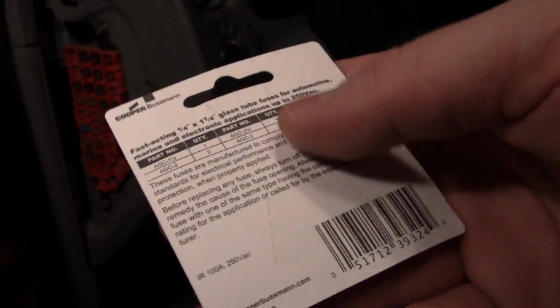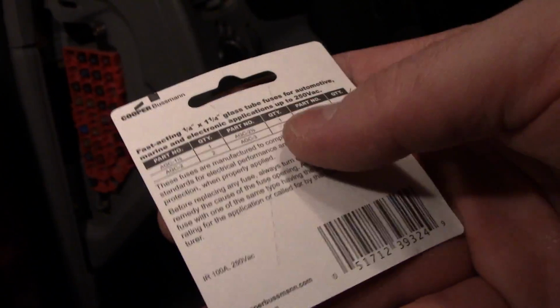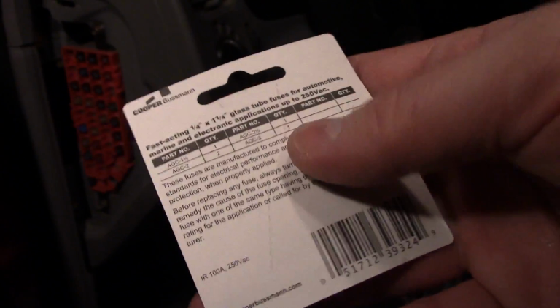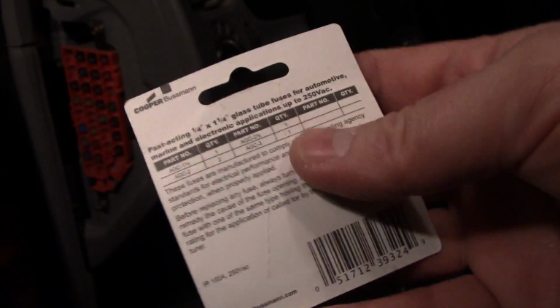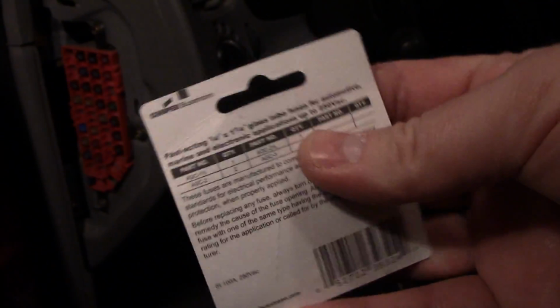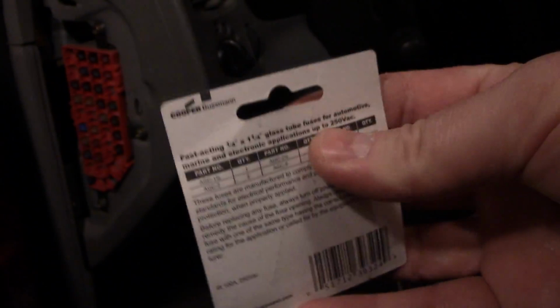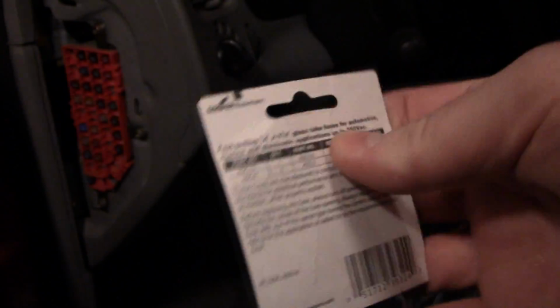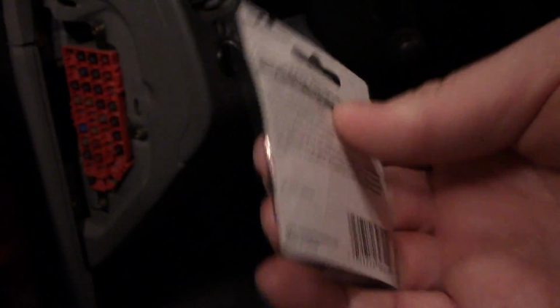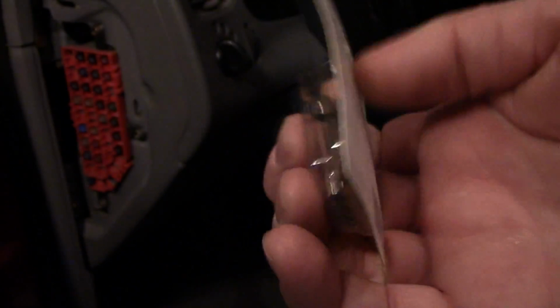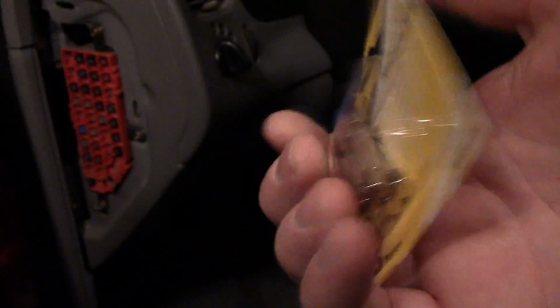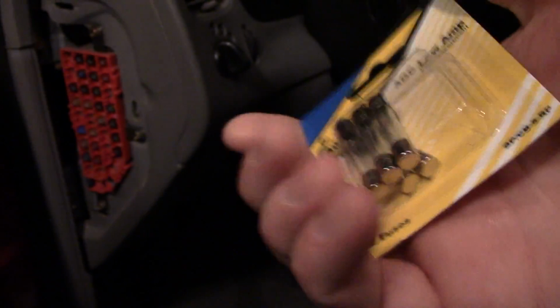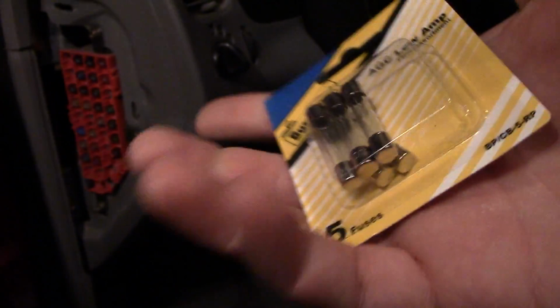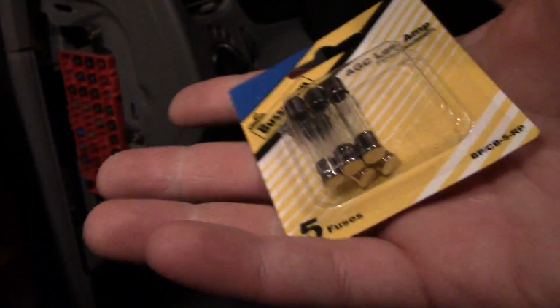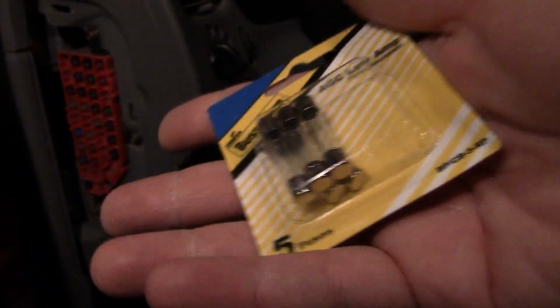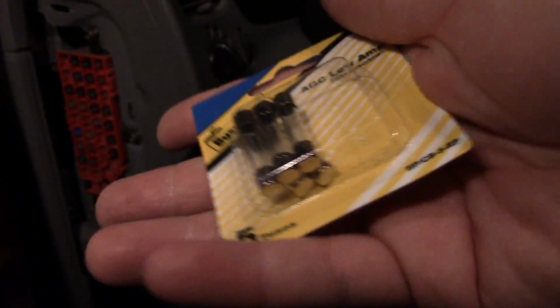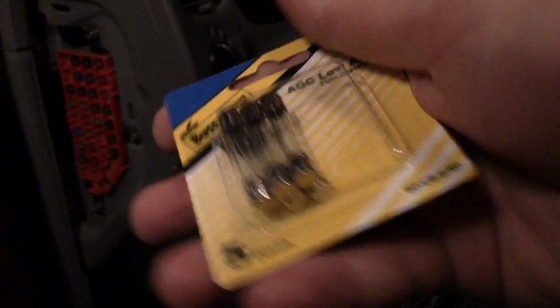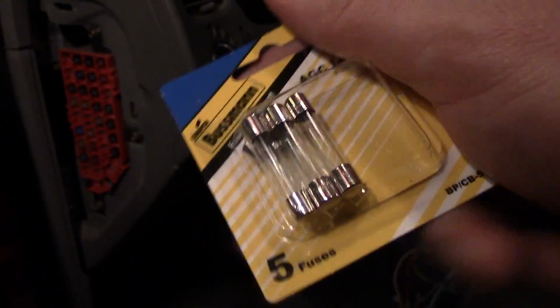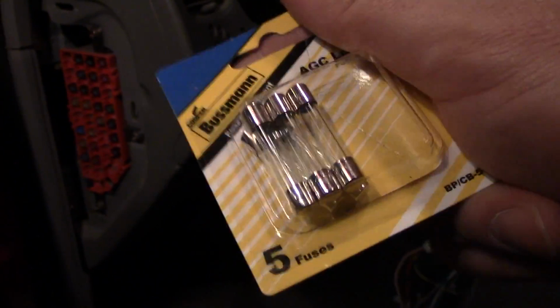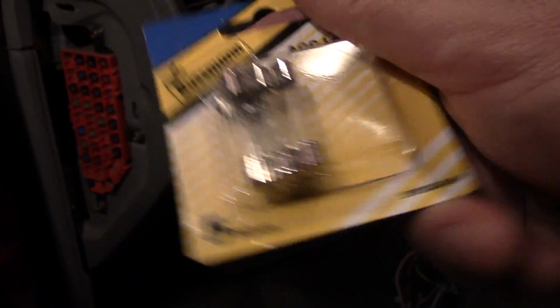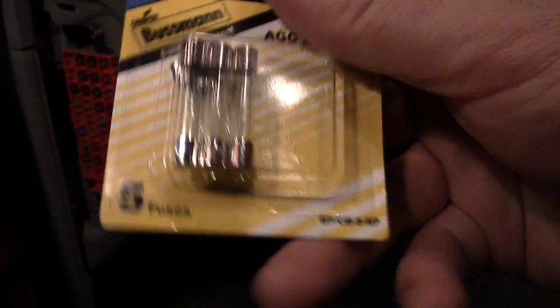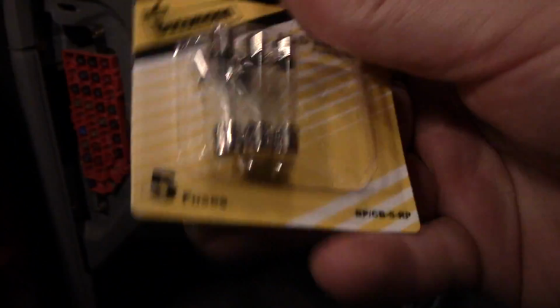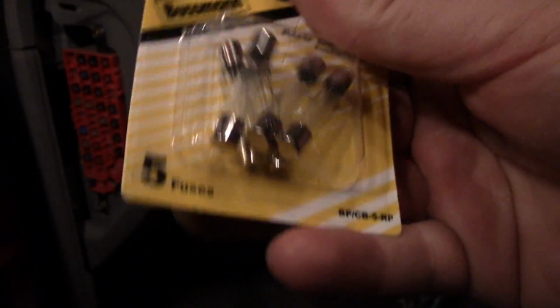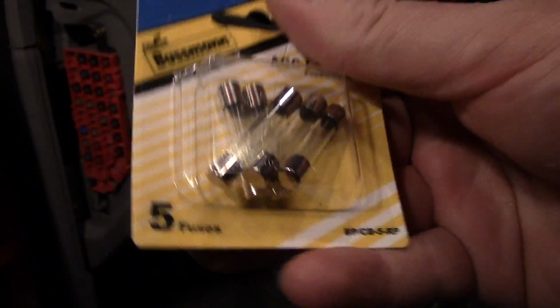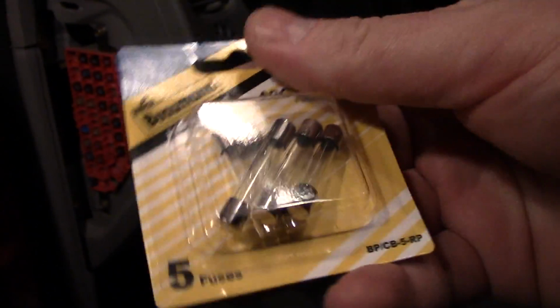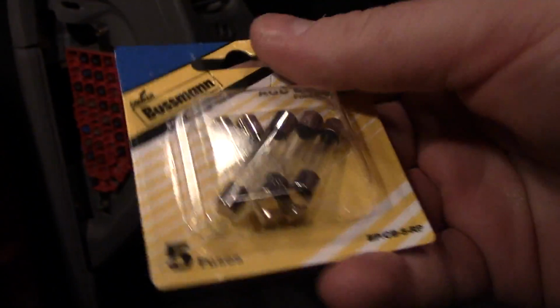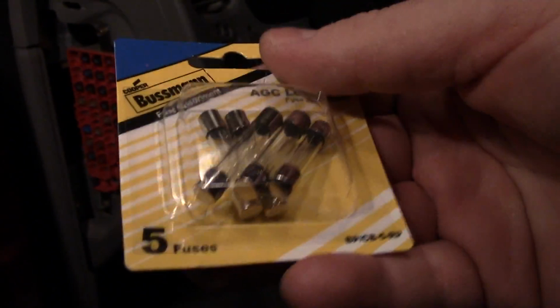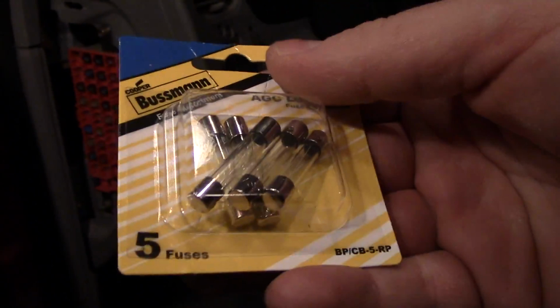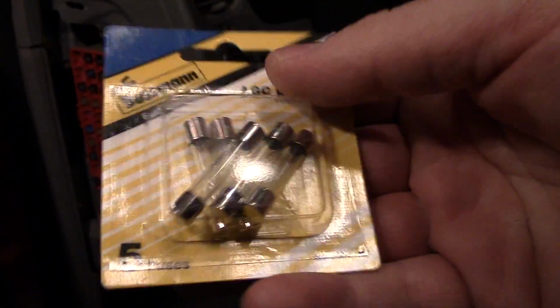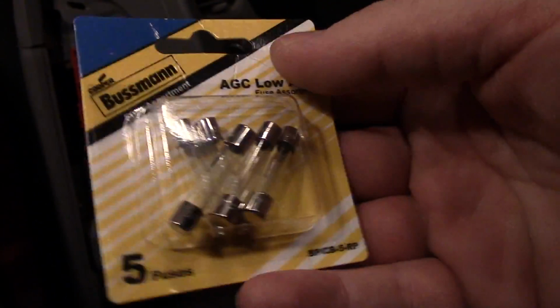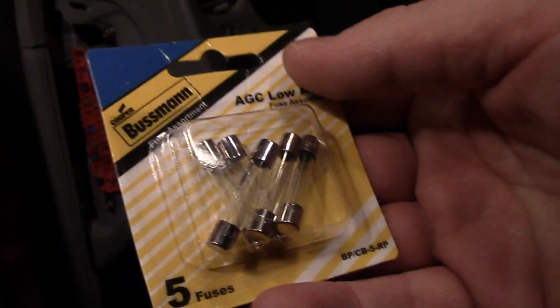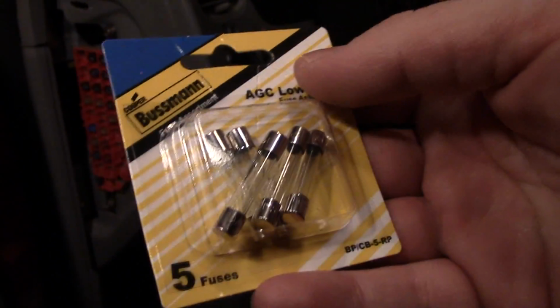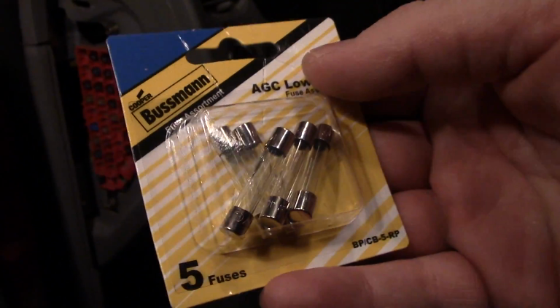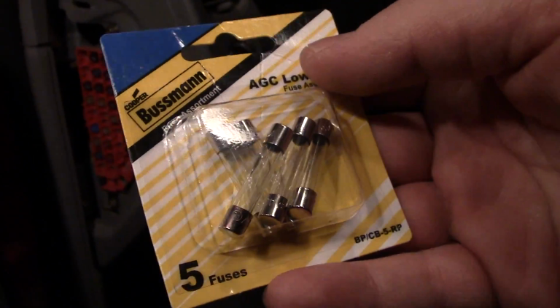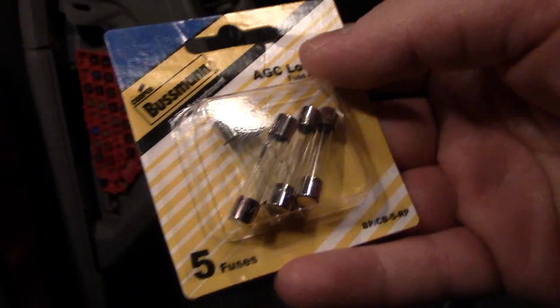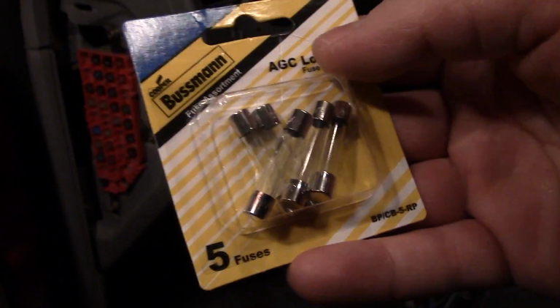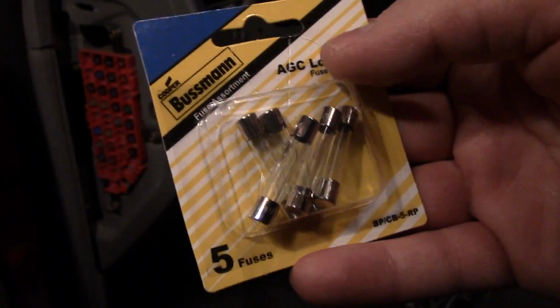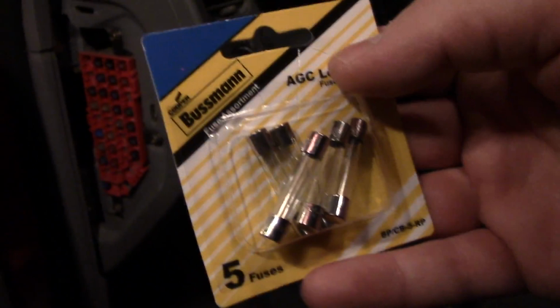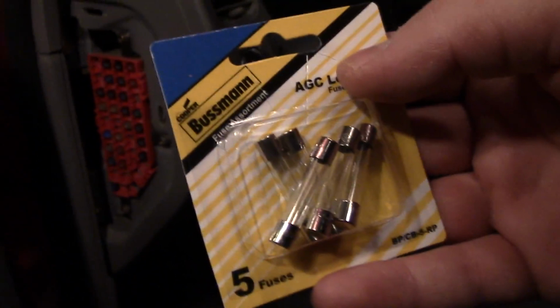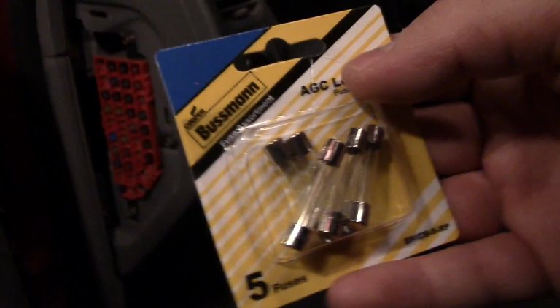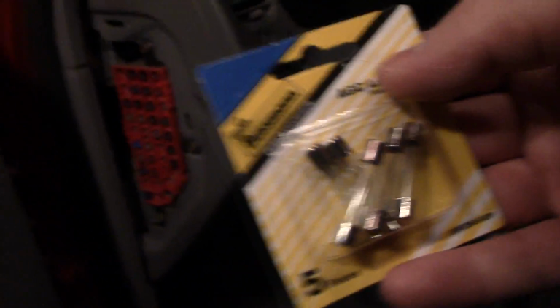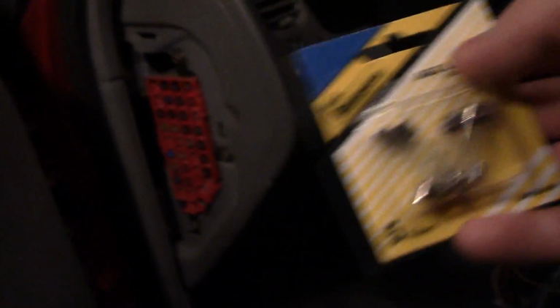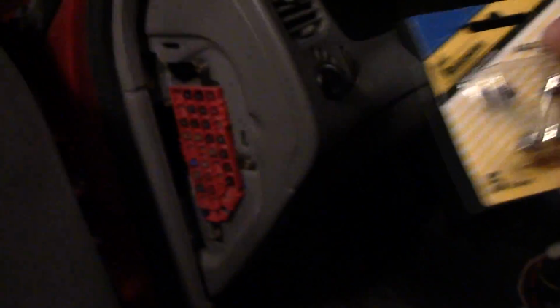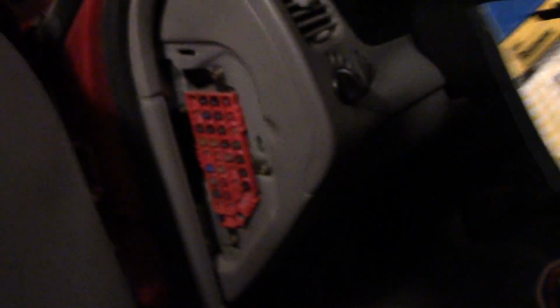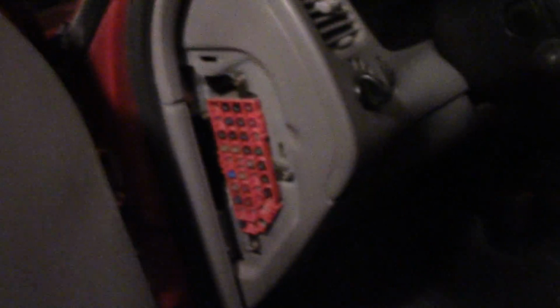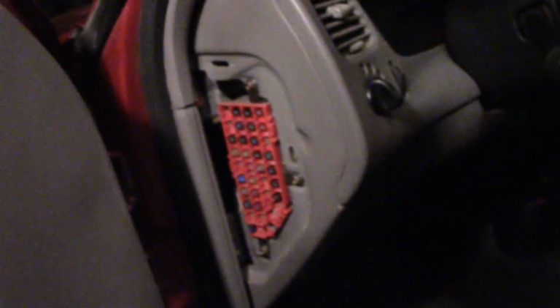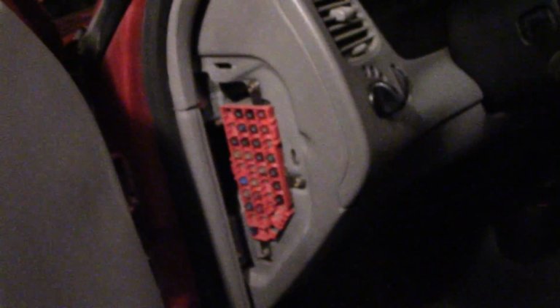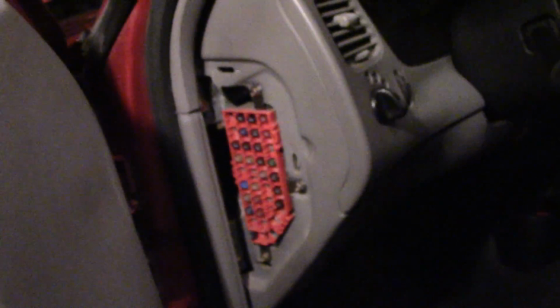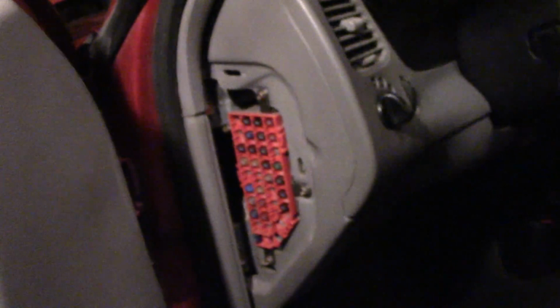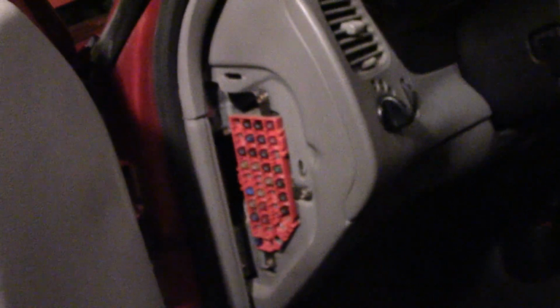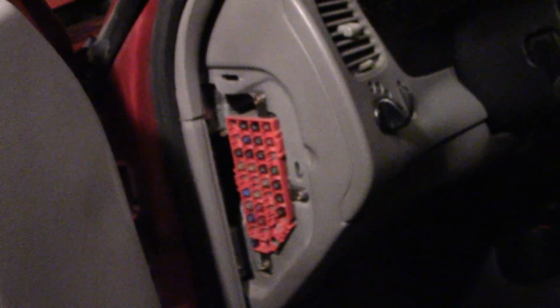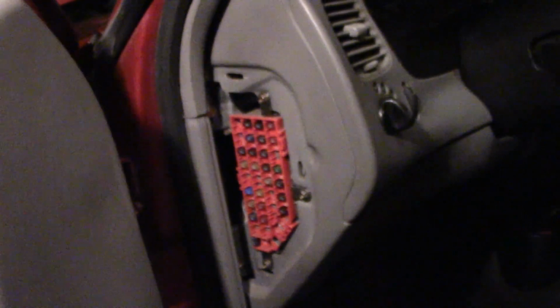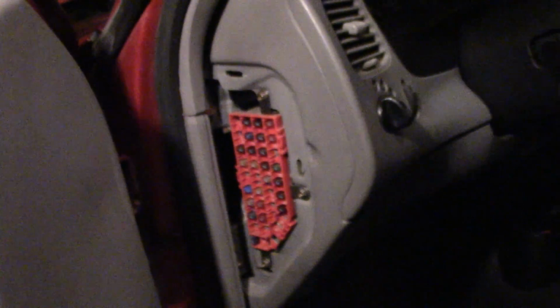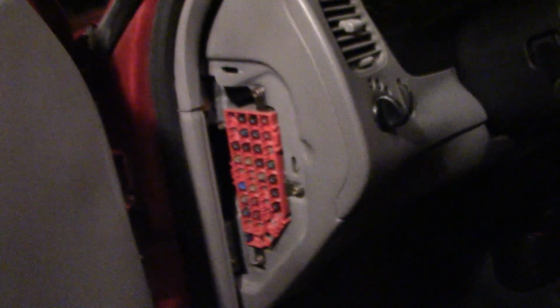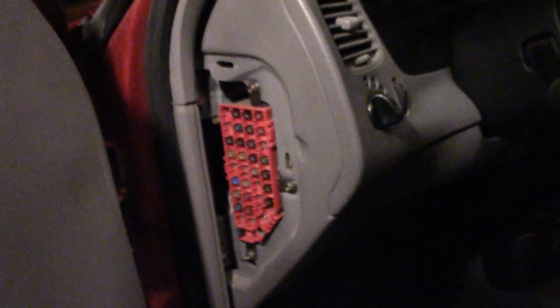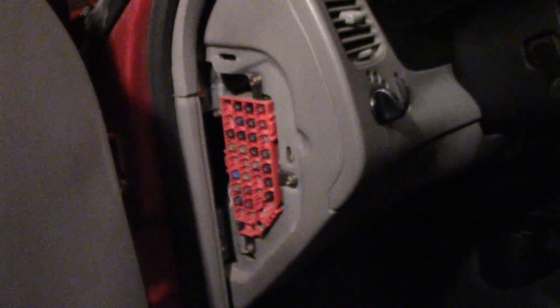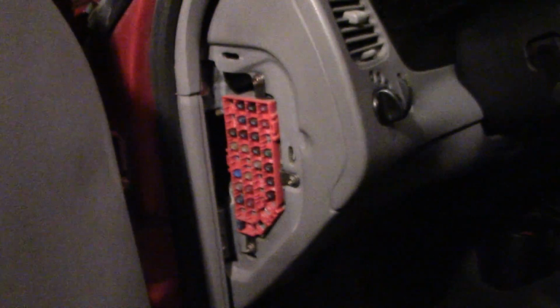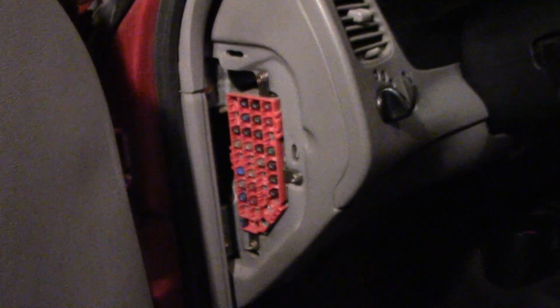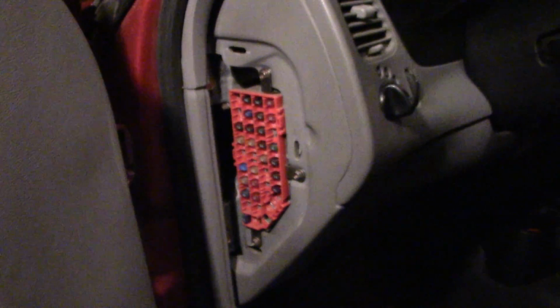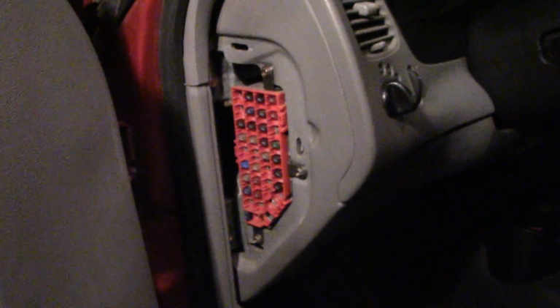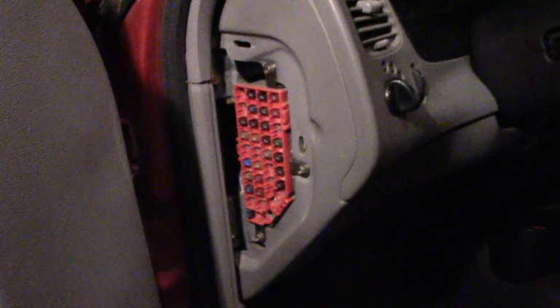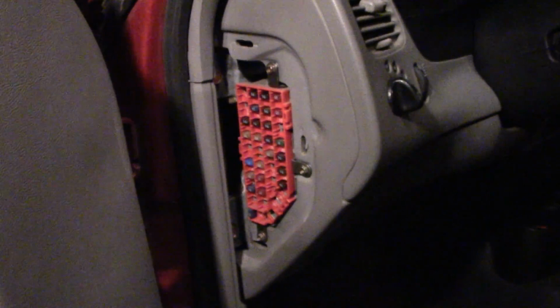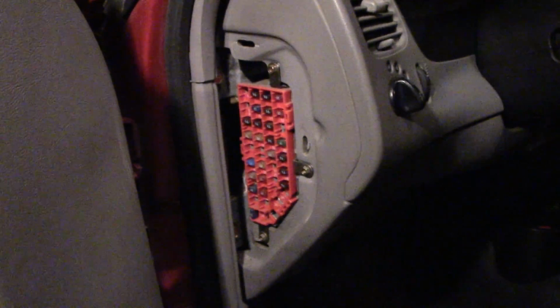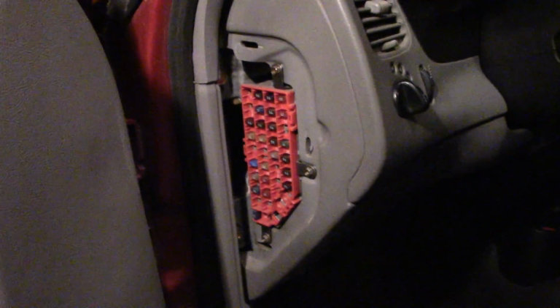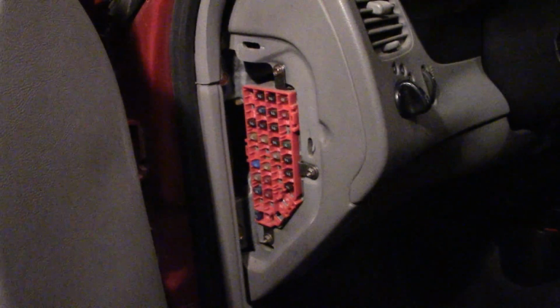So I hope that helps to give you a little overview of fuses in a car. Thanks for watching.